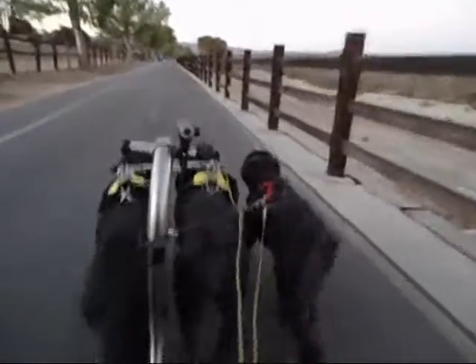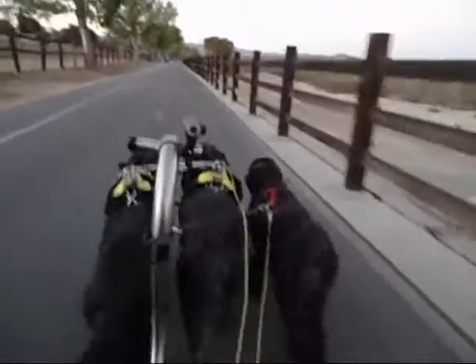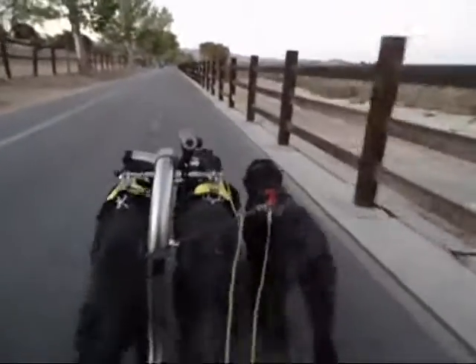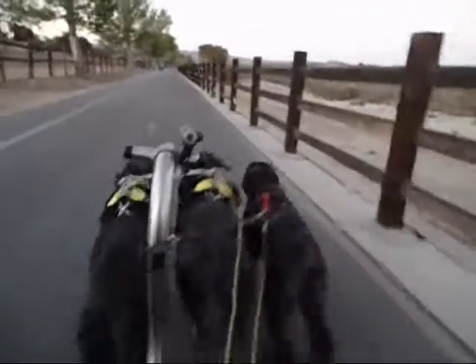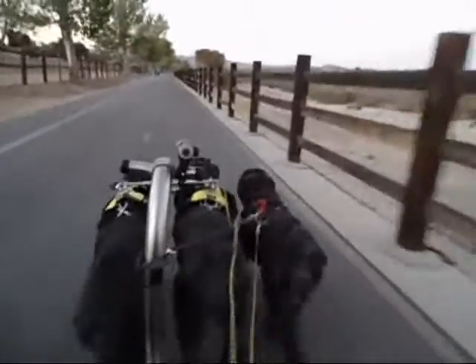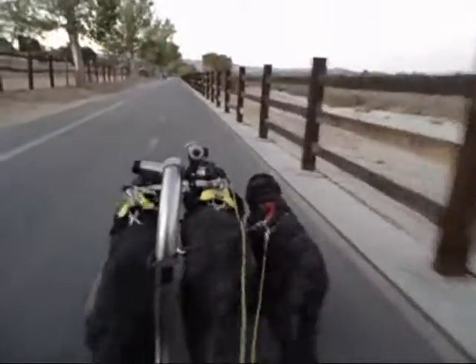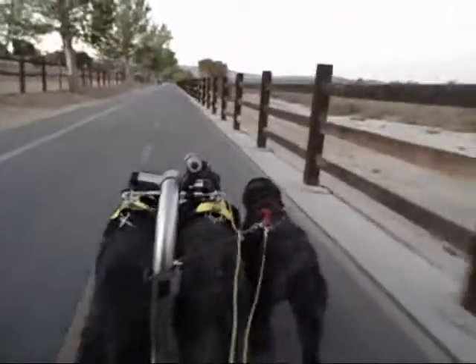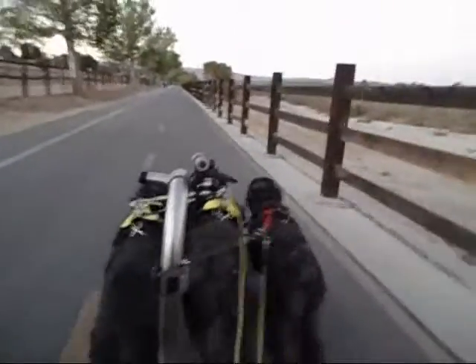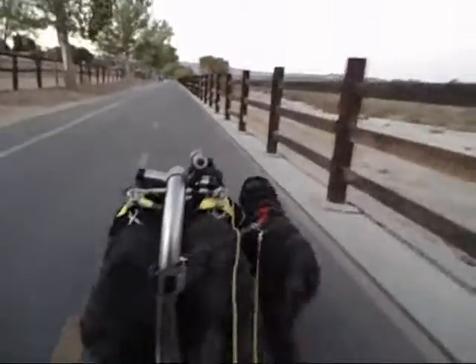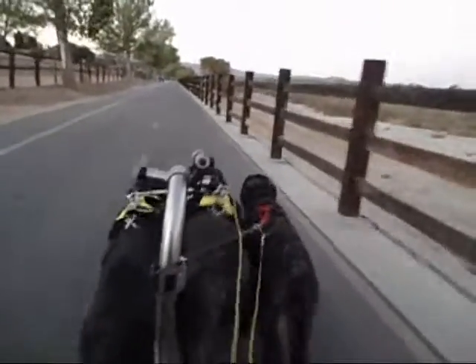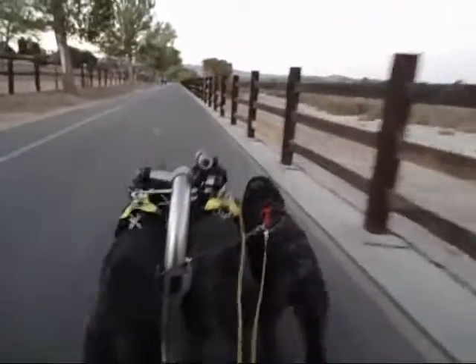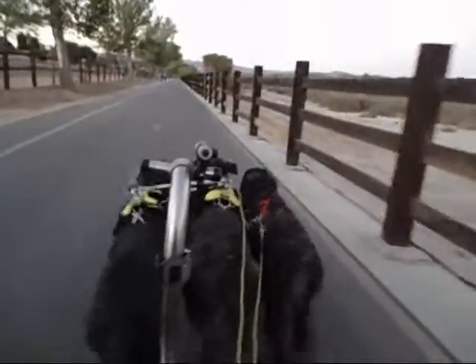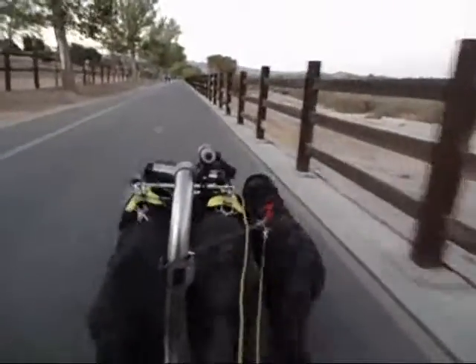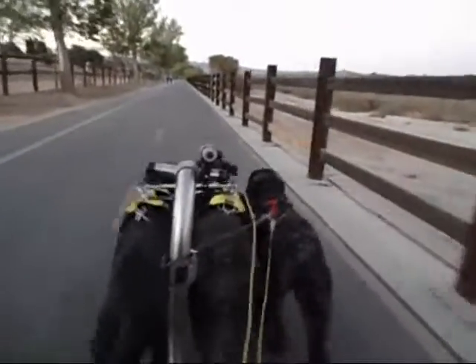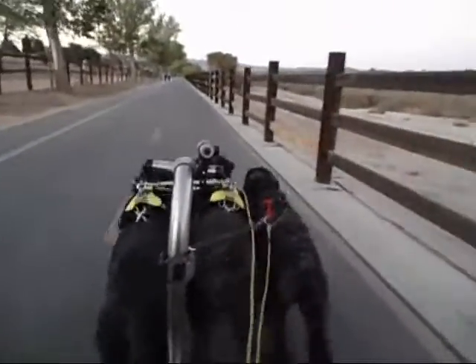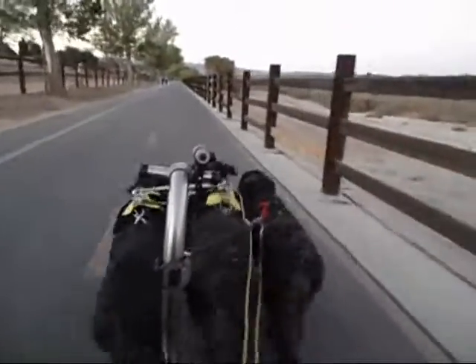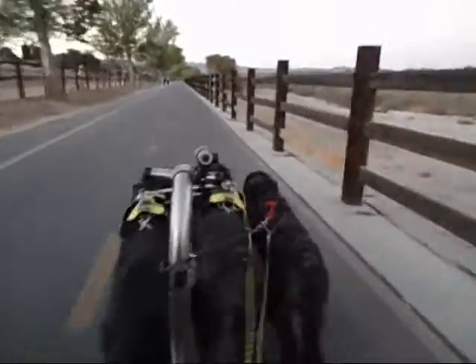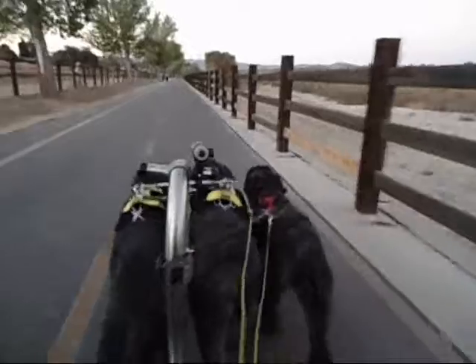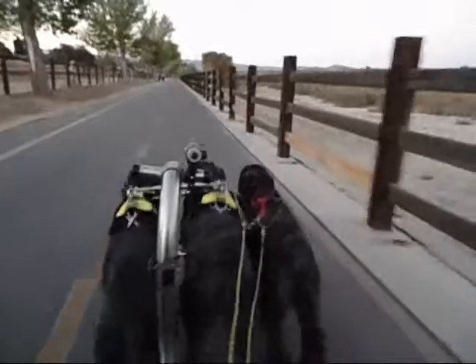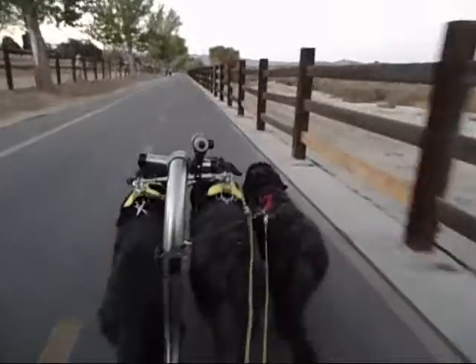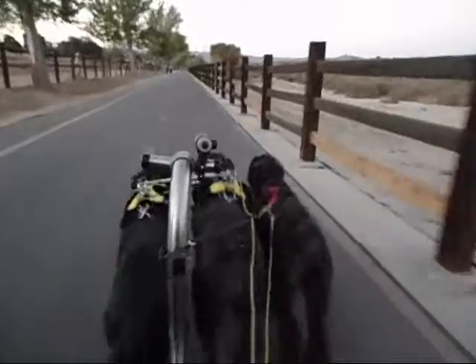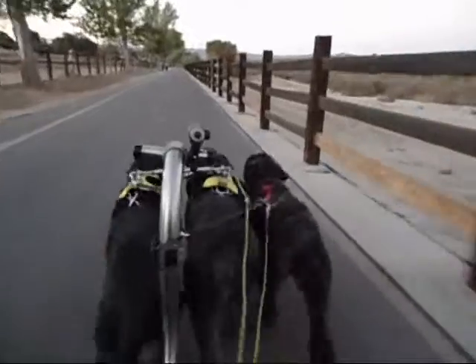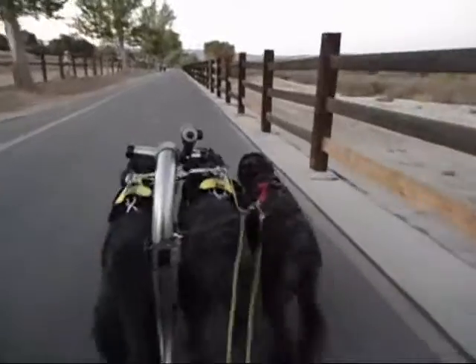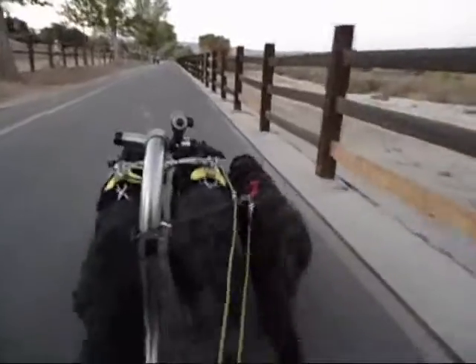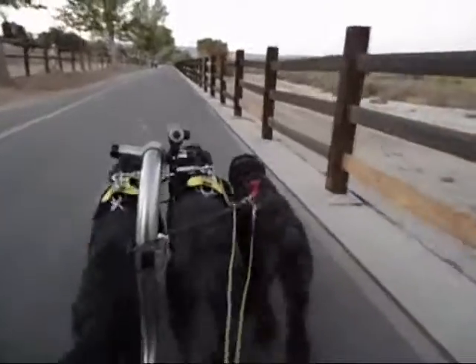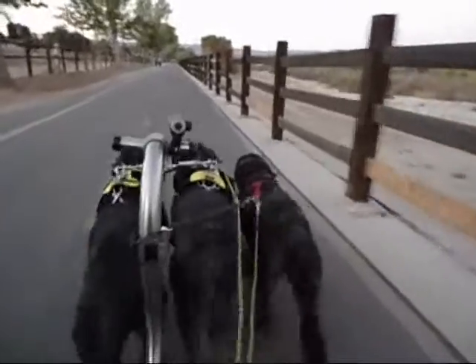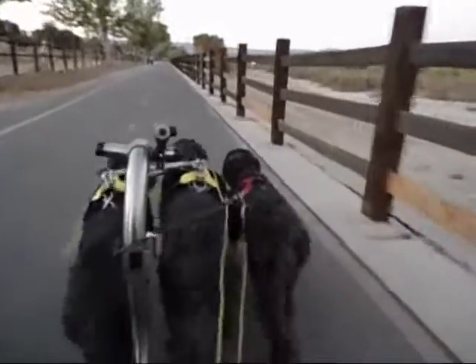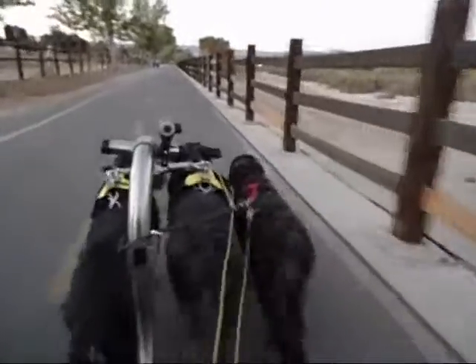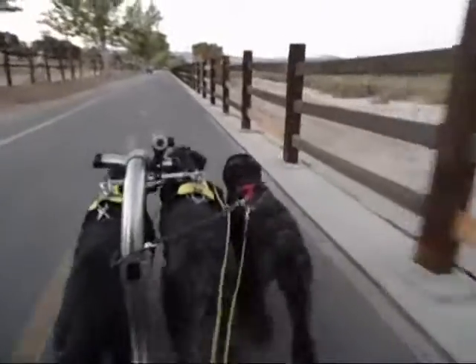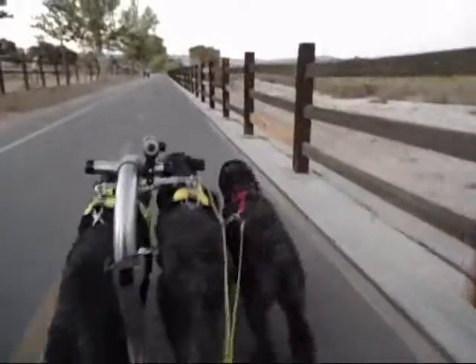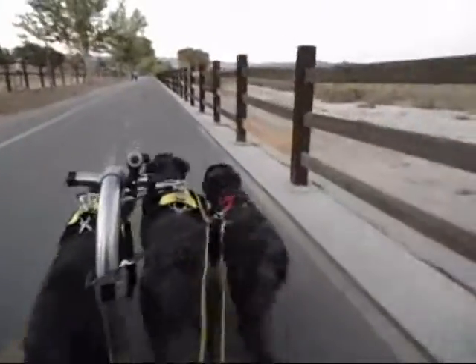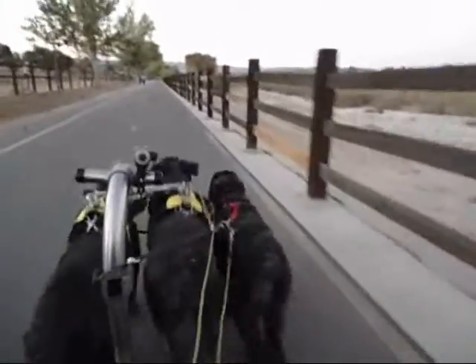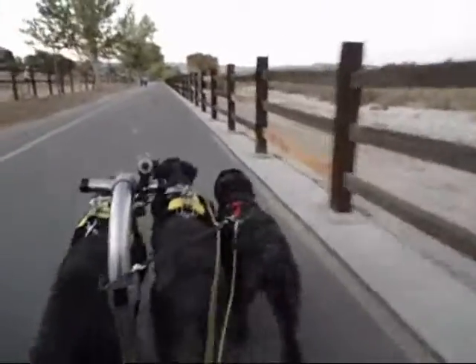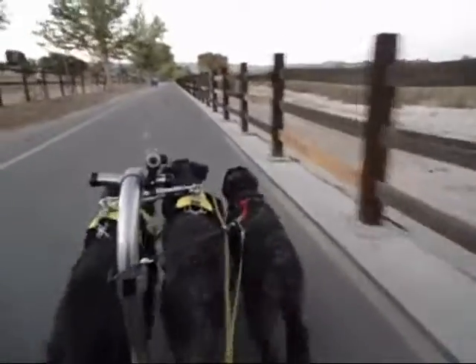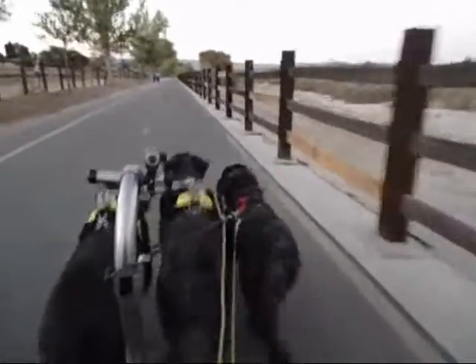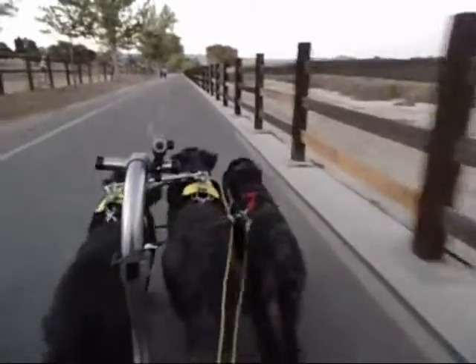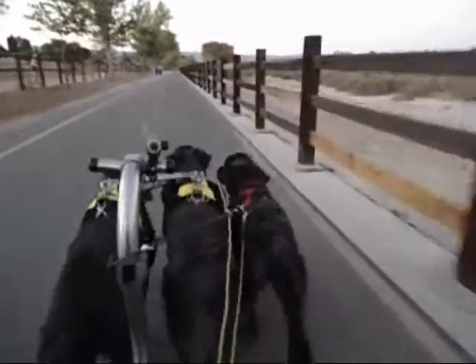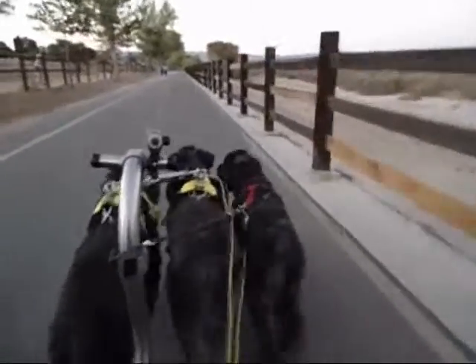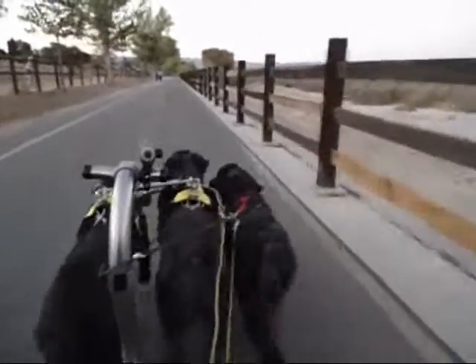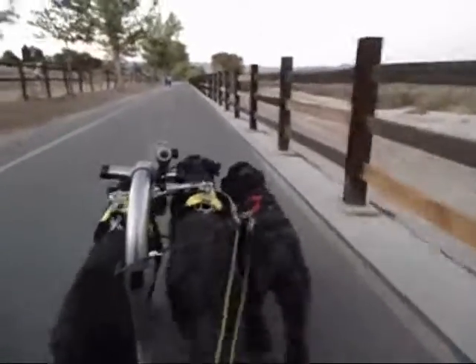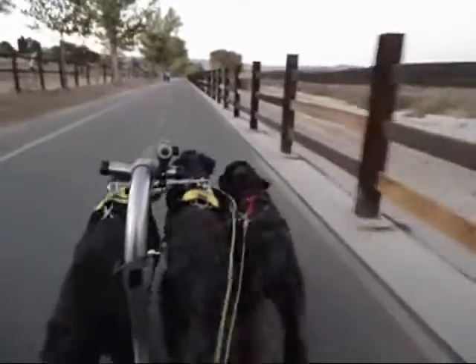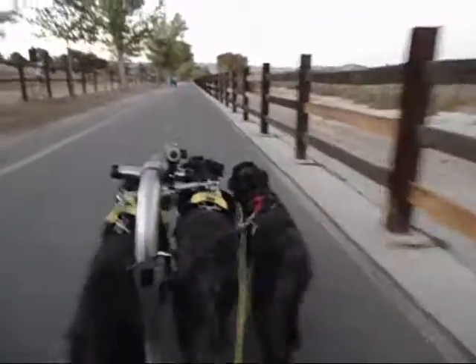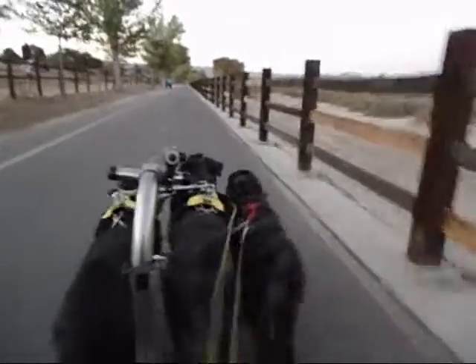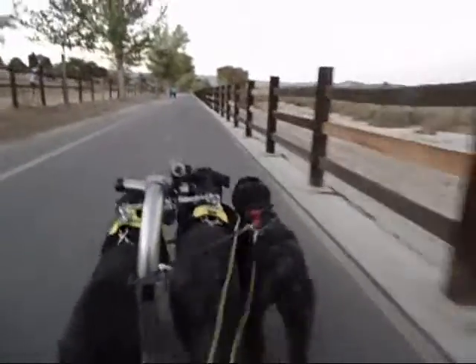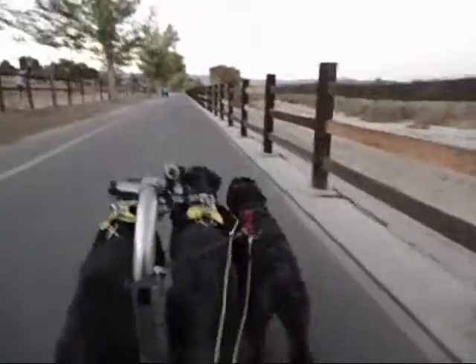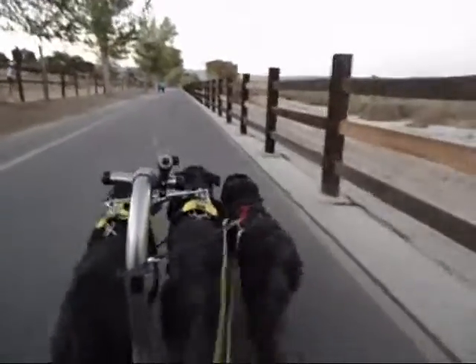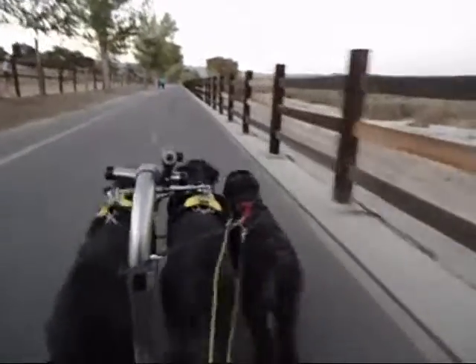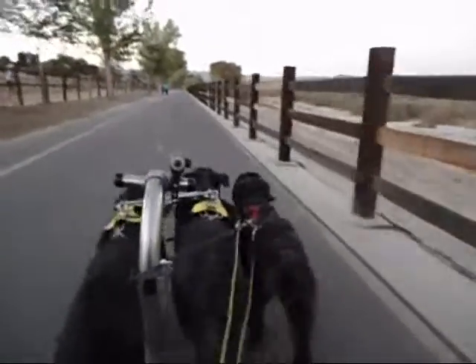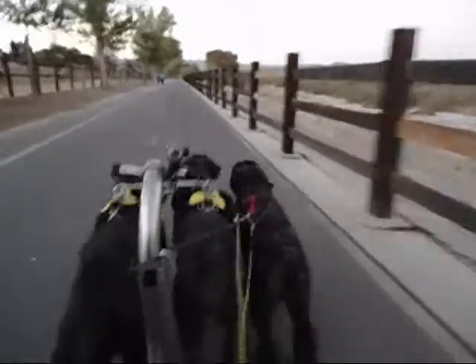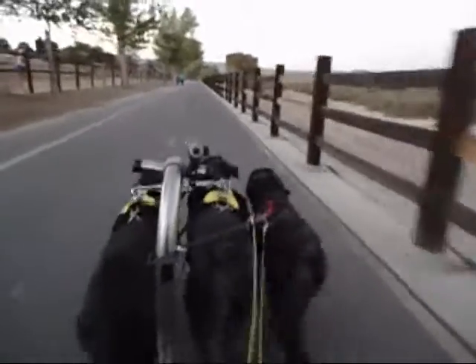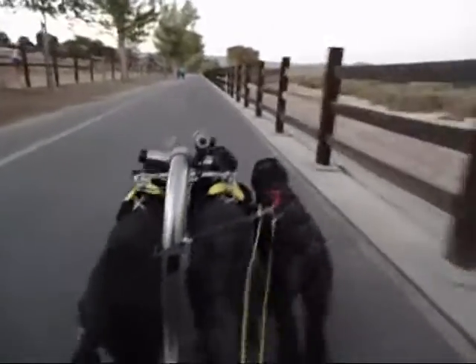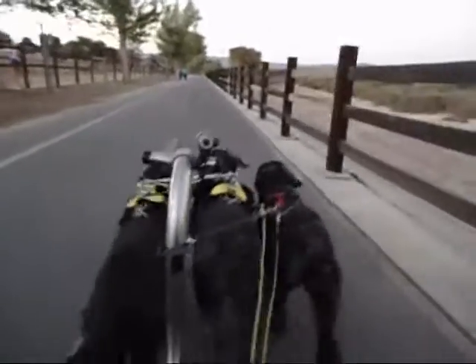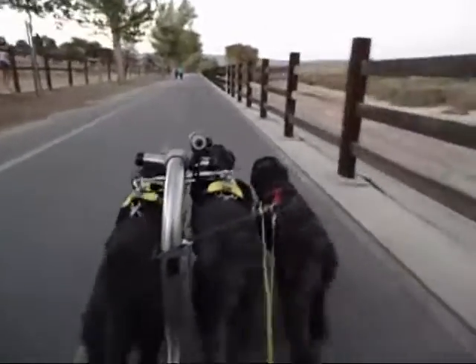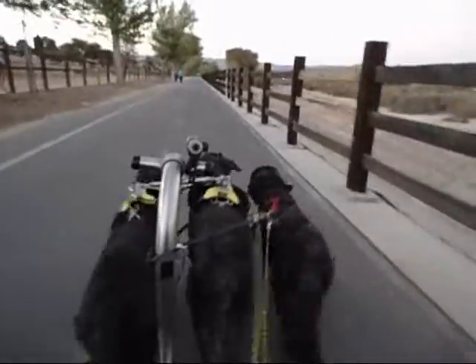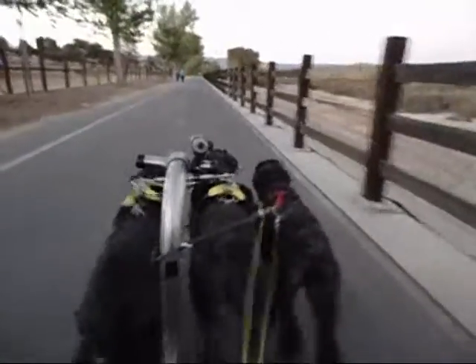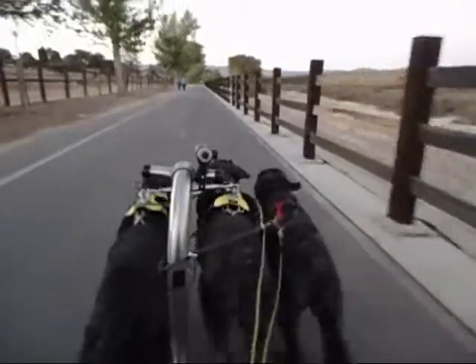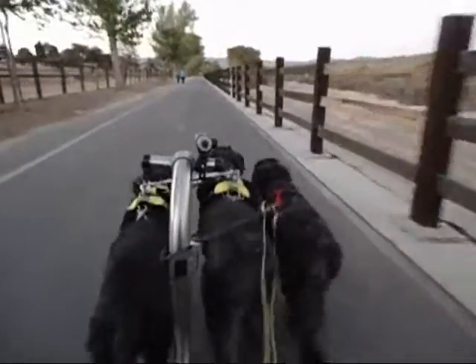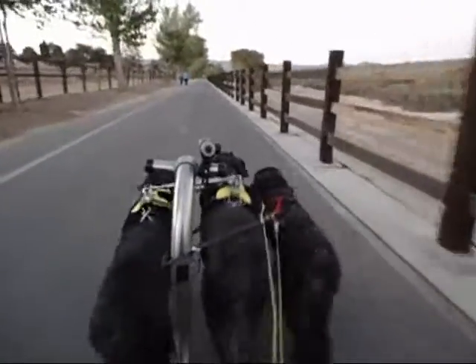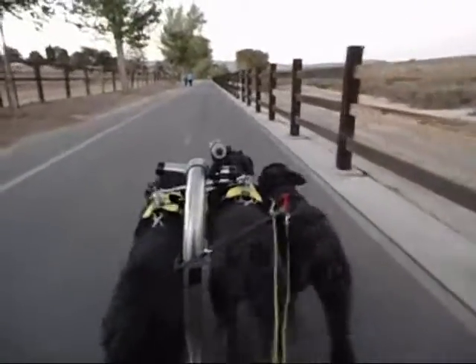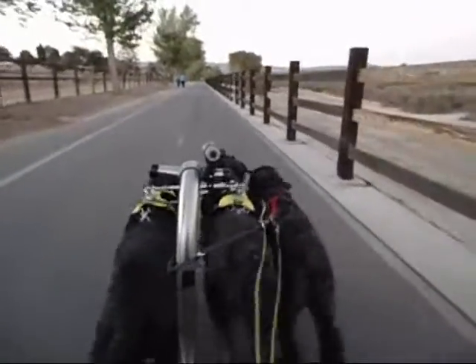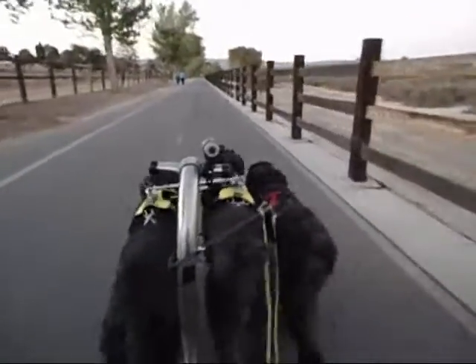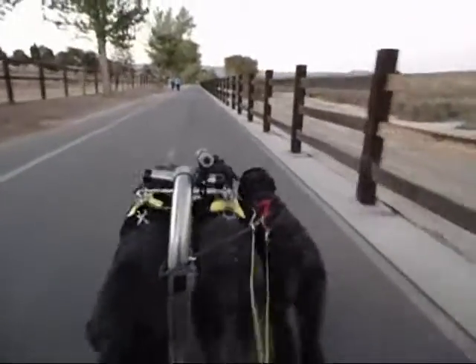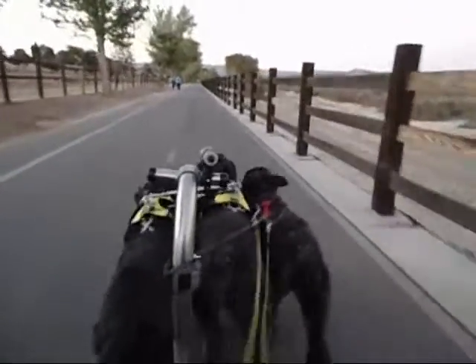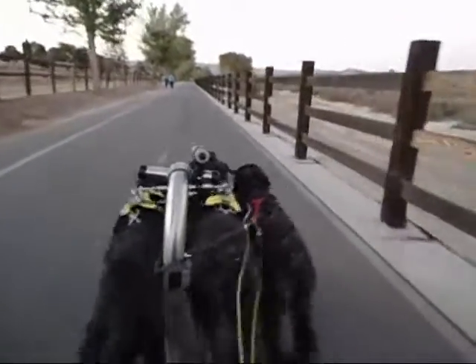It's settled into a nice, efficient trot, all three of them. Kika slows down to match the other two.